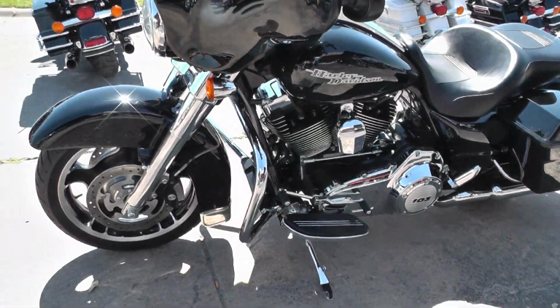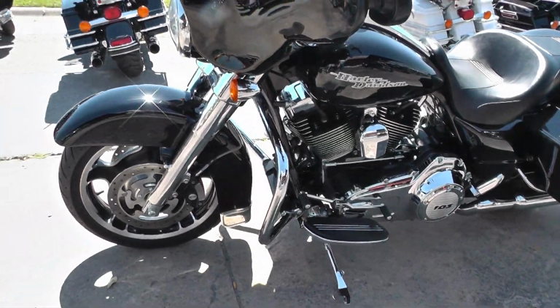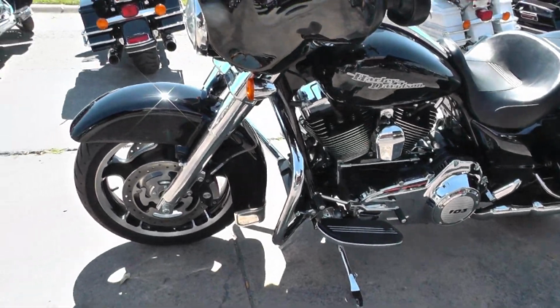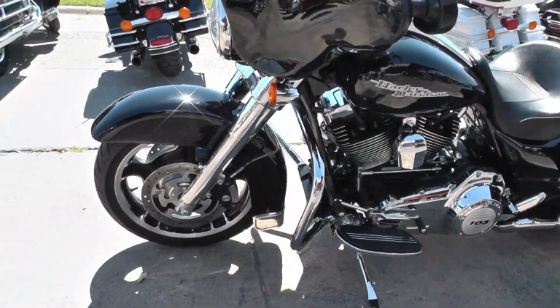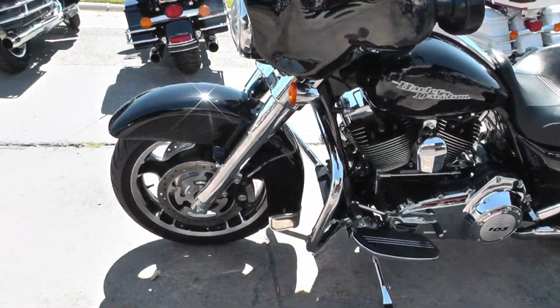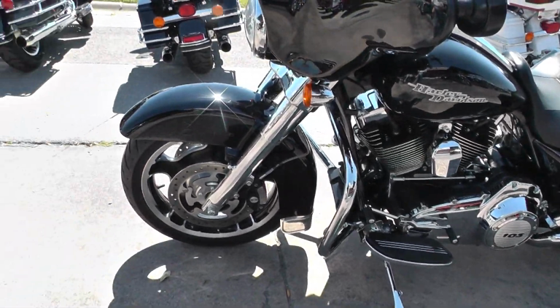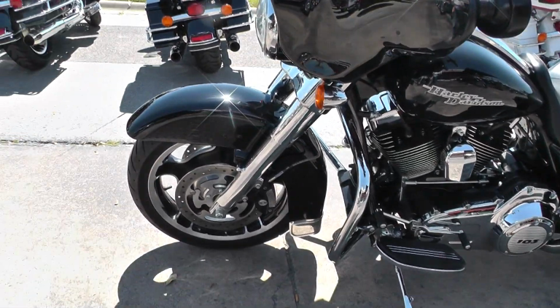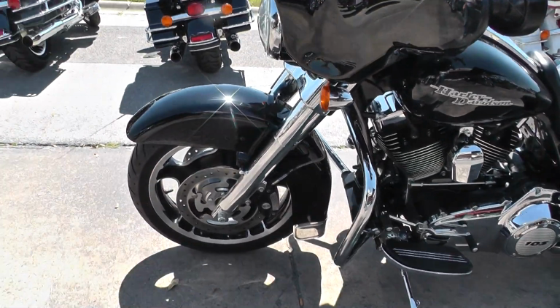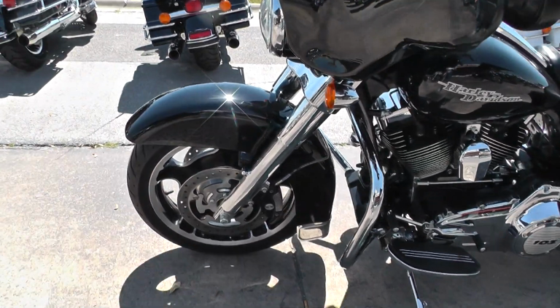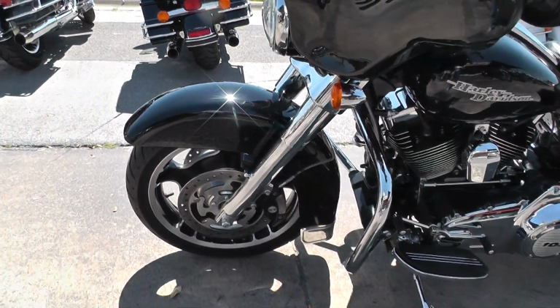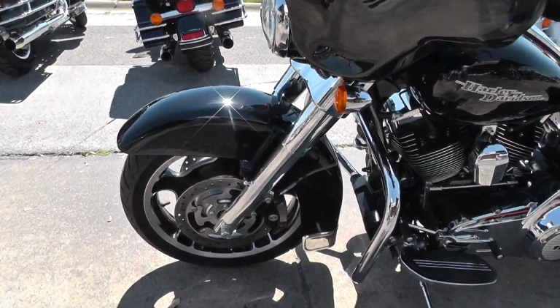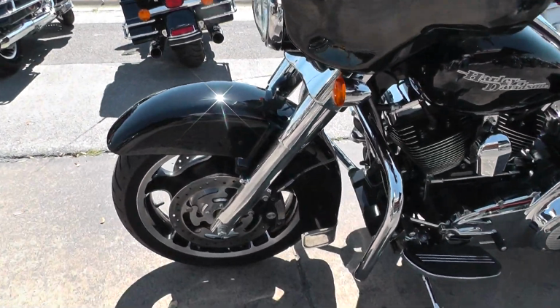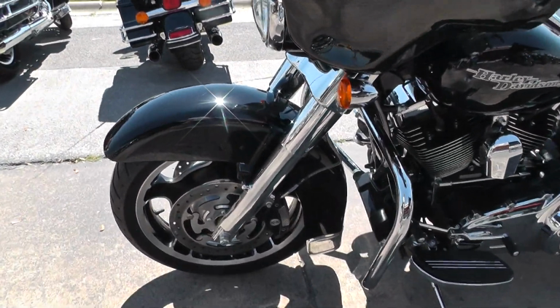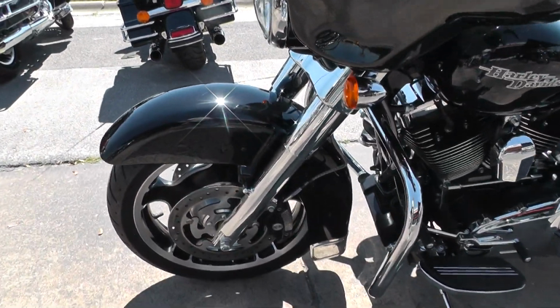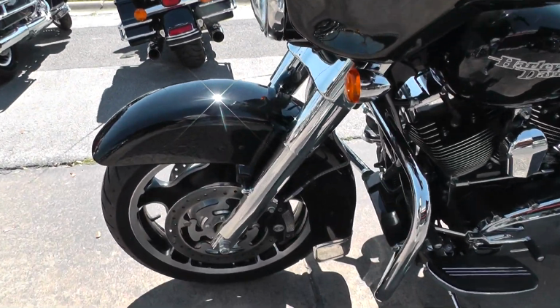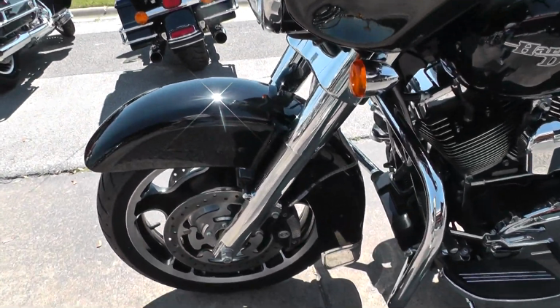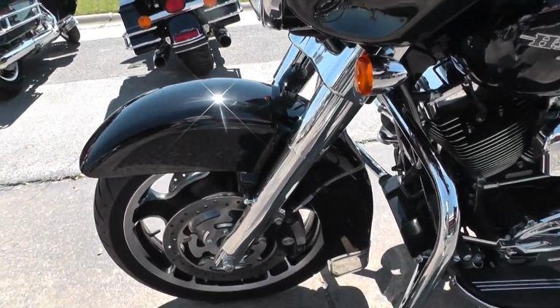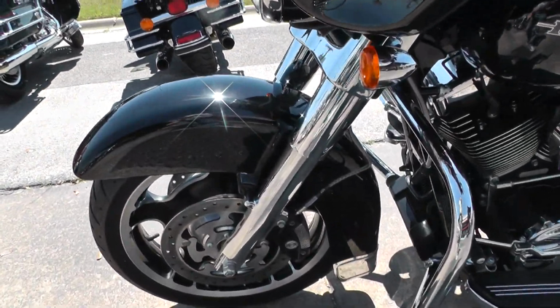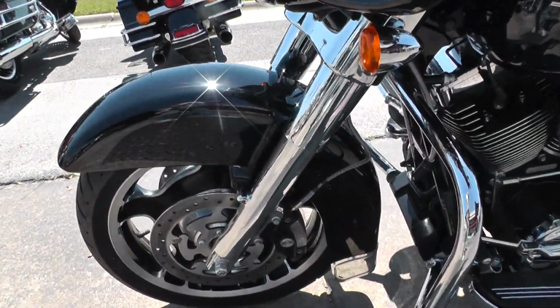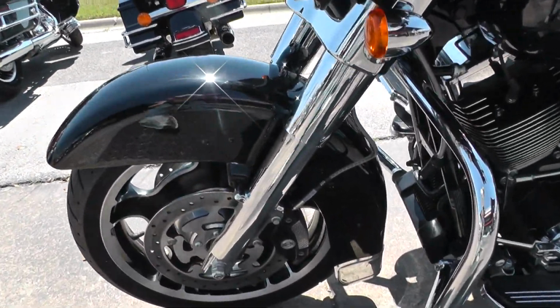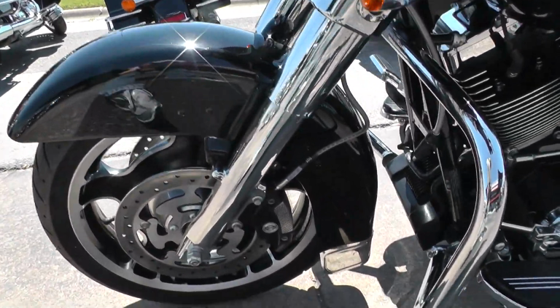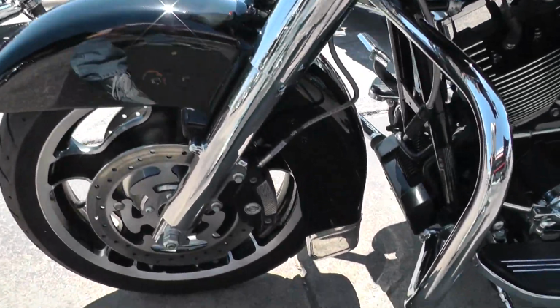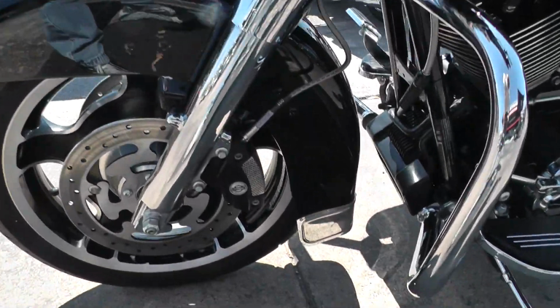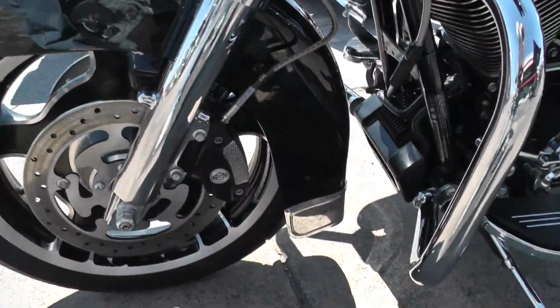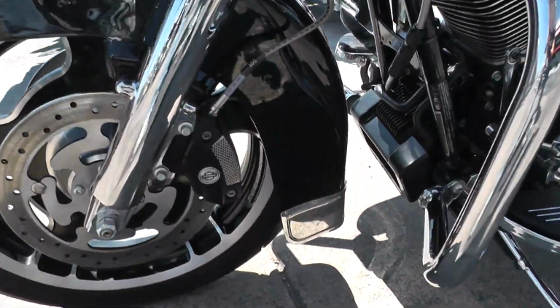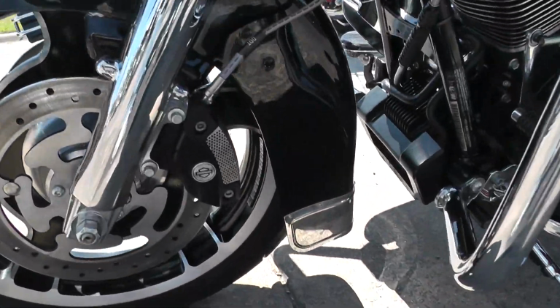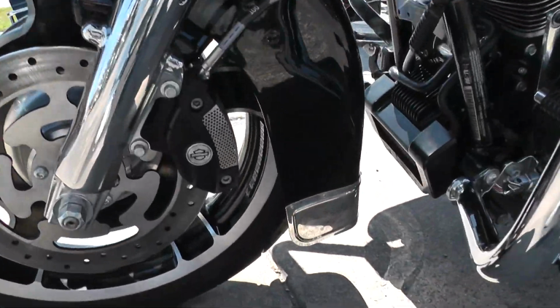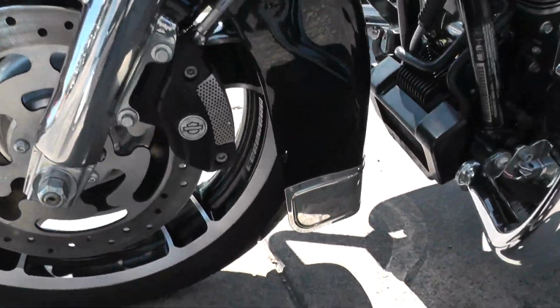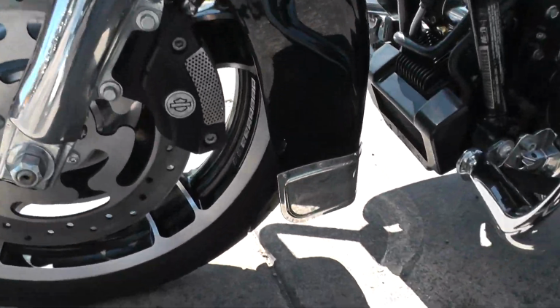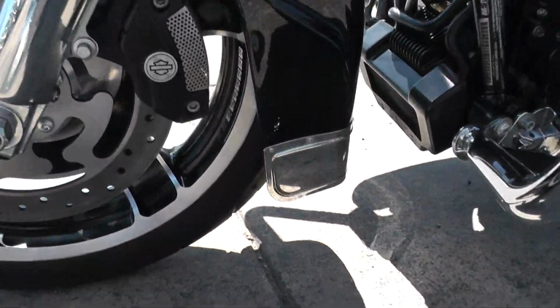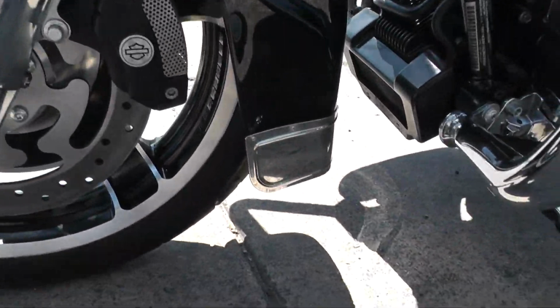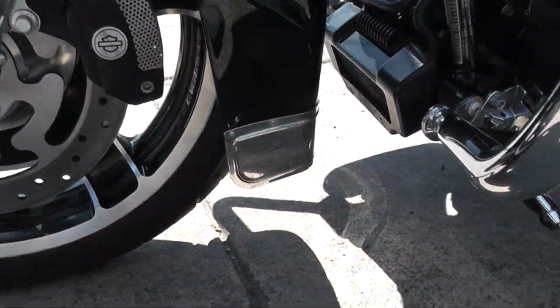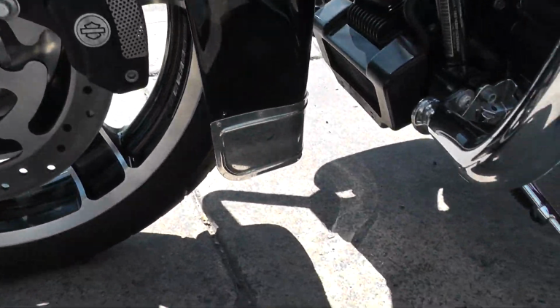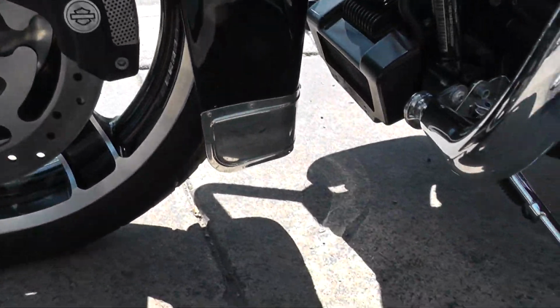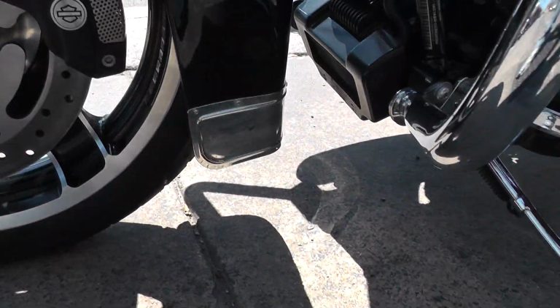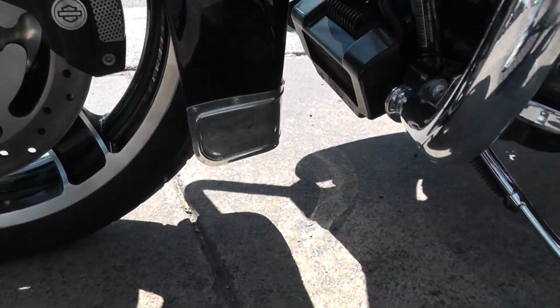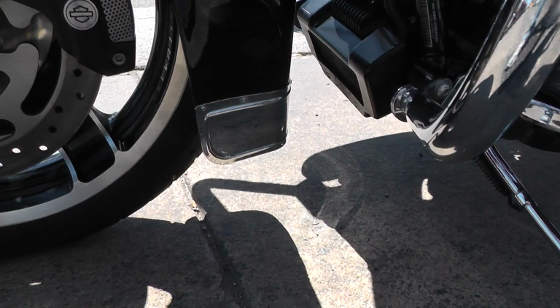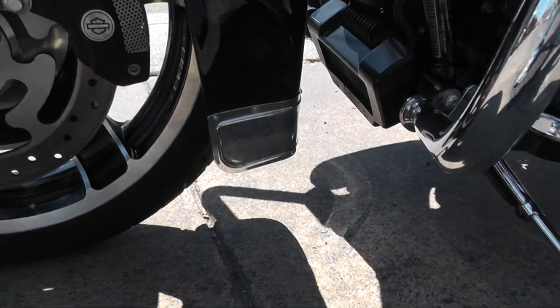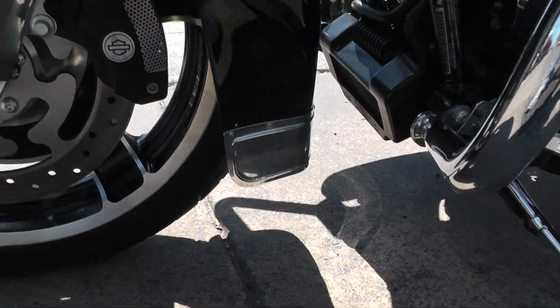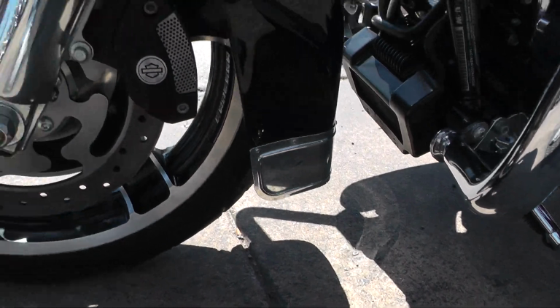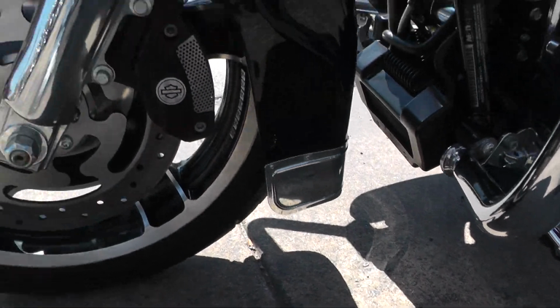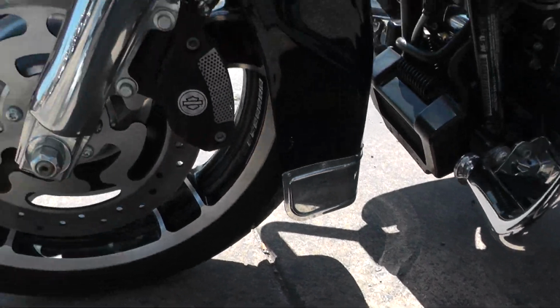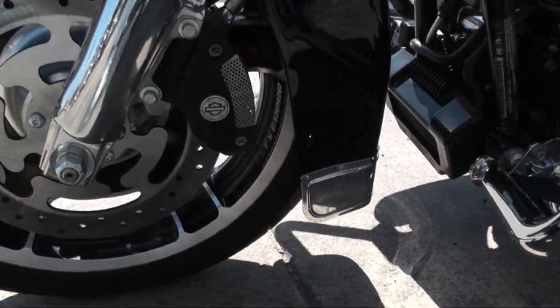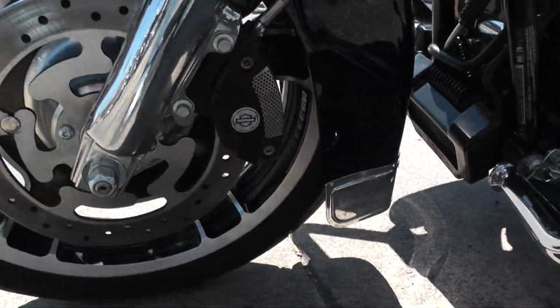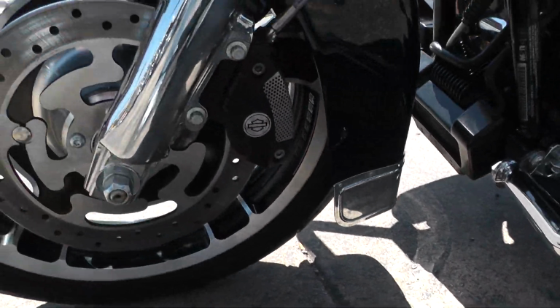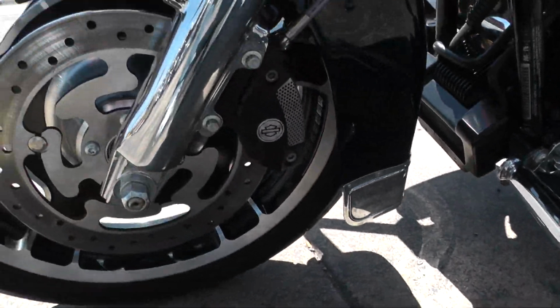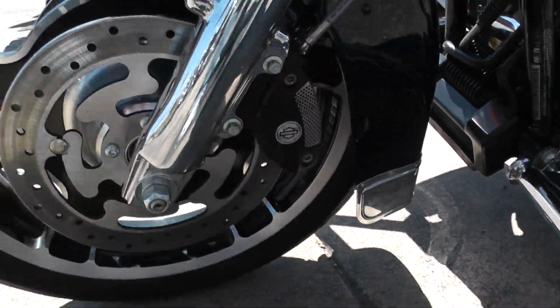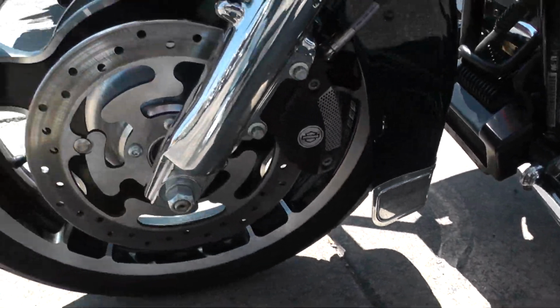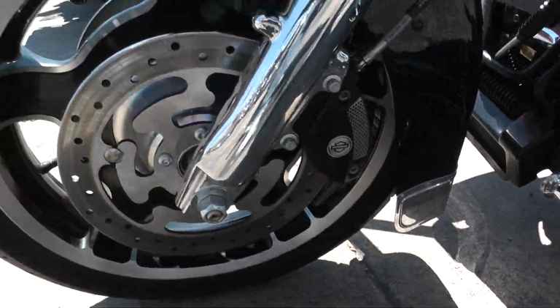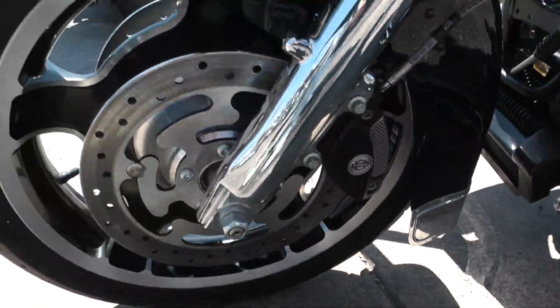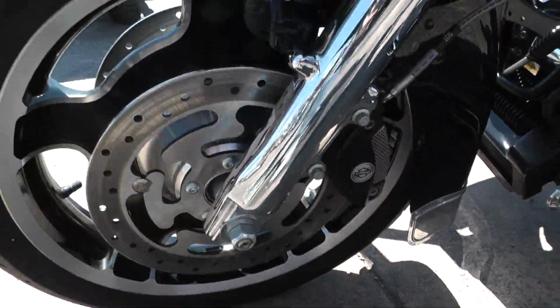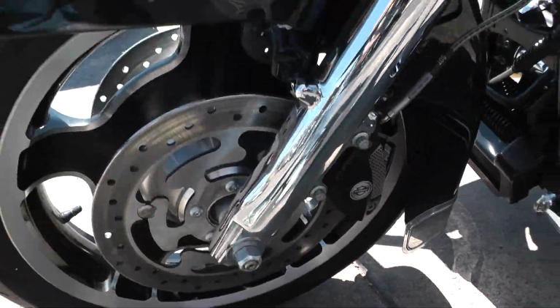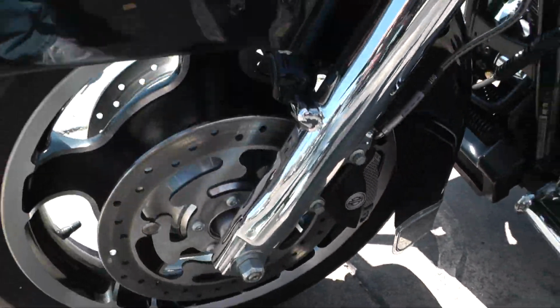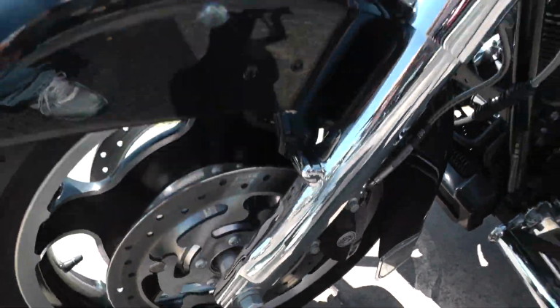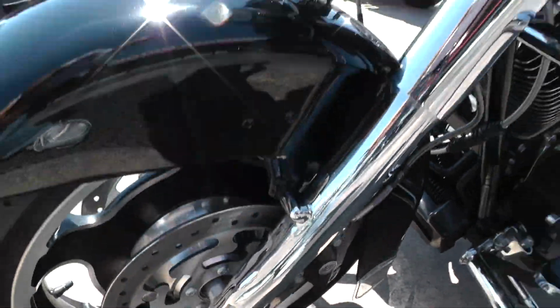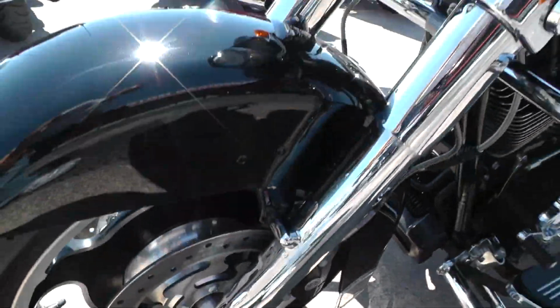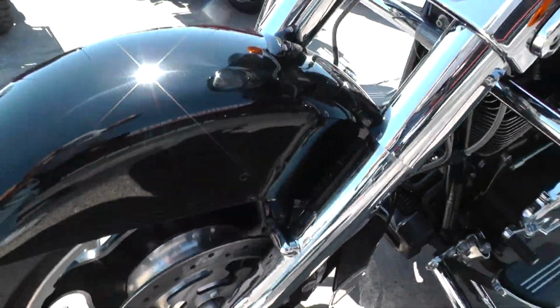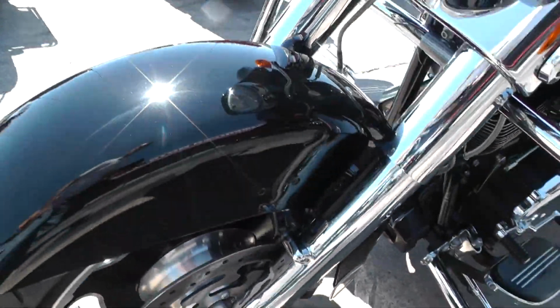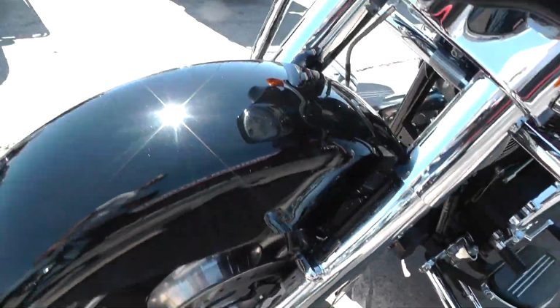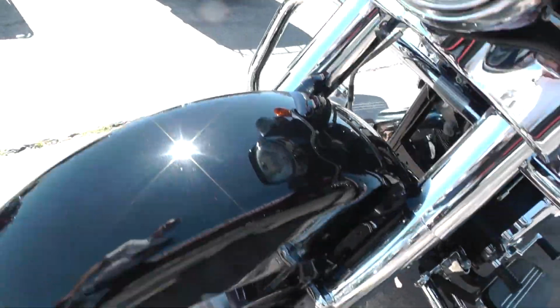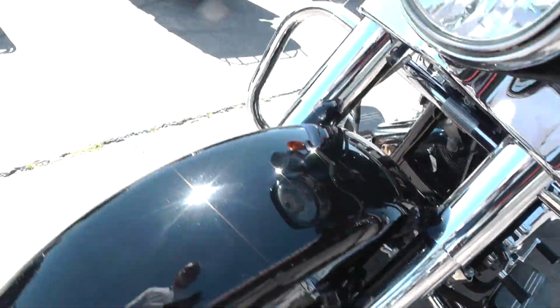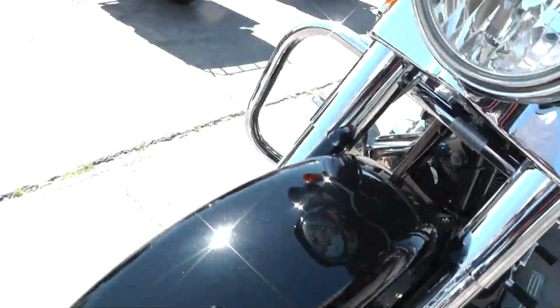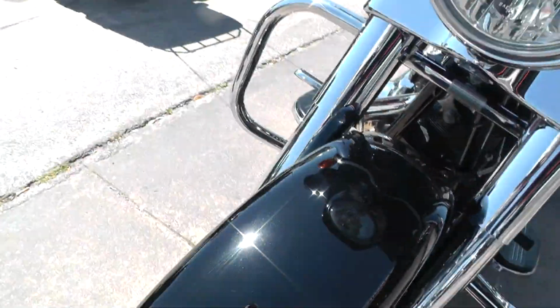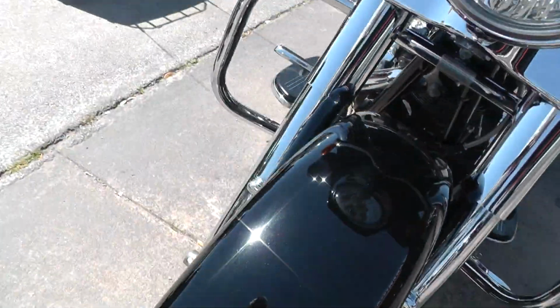They put a chrome fender skirt down here on the back and the front fender, which kind of goes with that chrome front end.